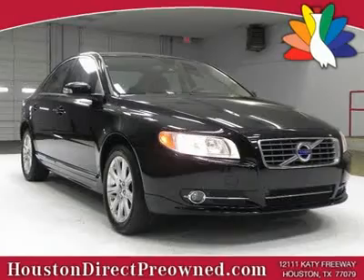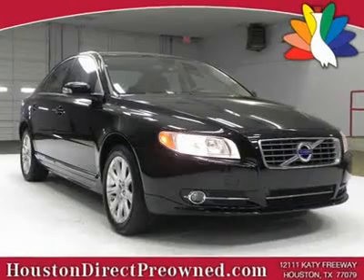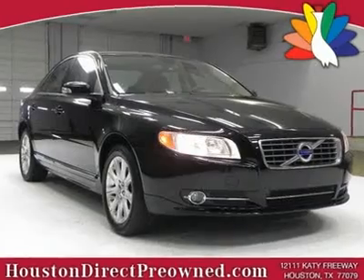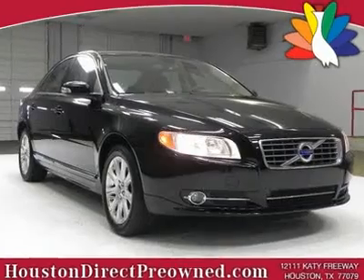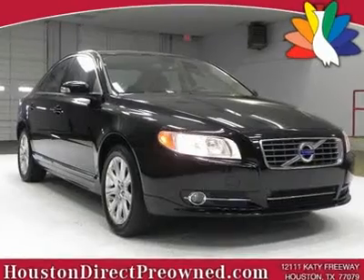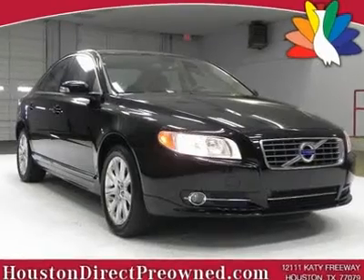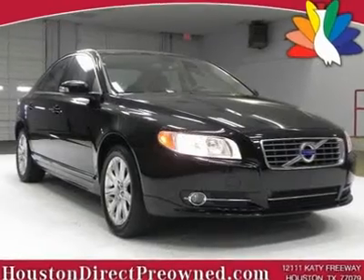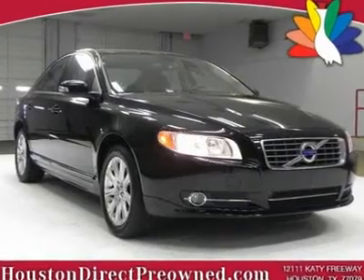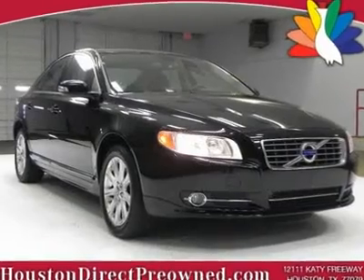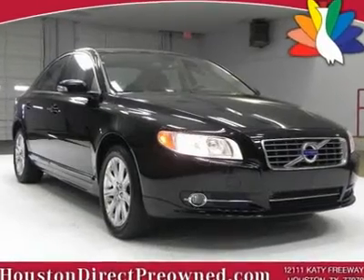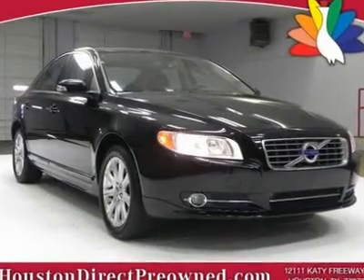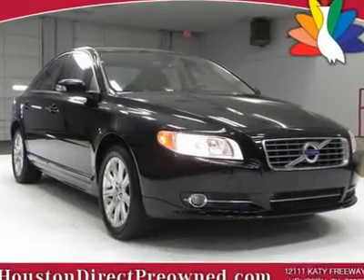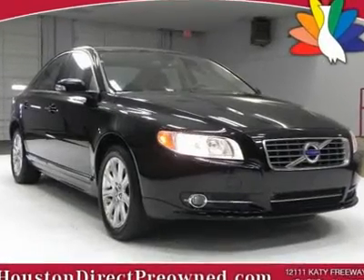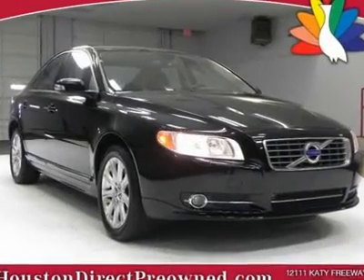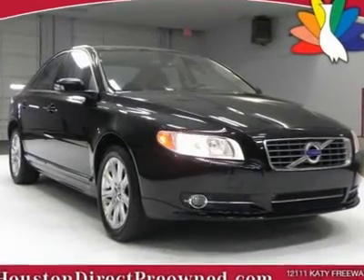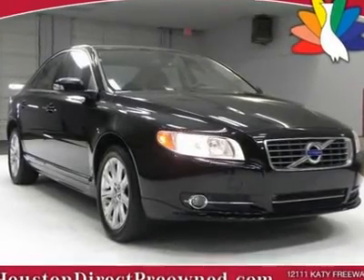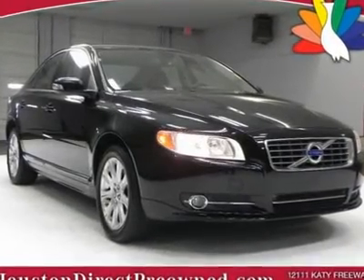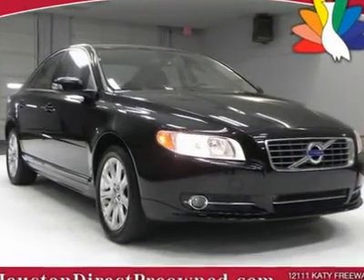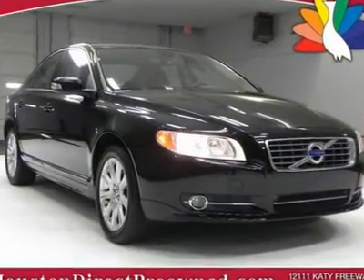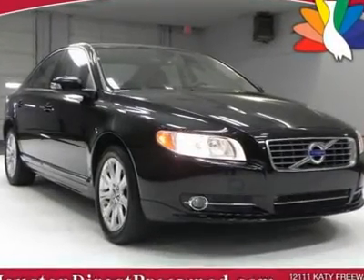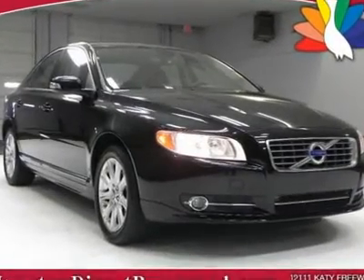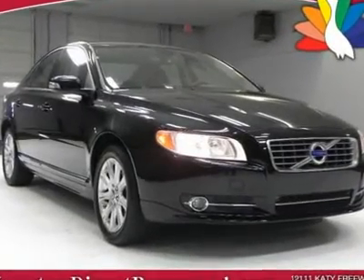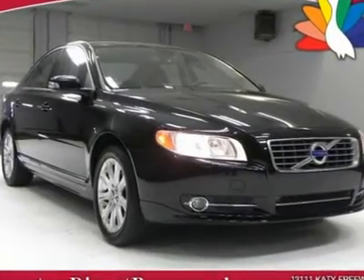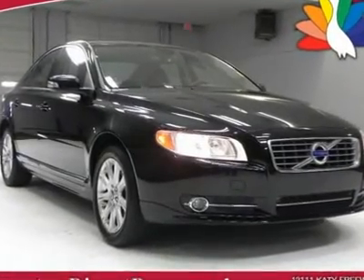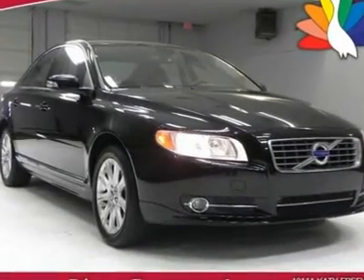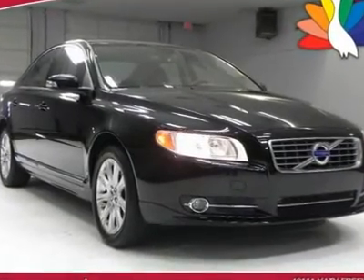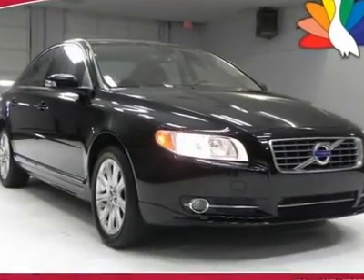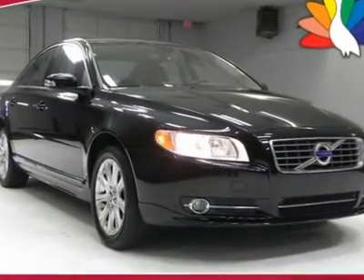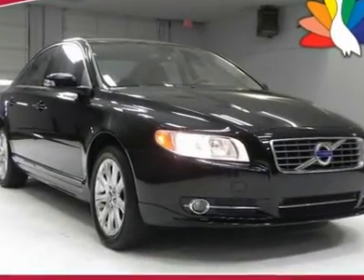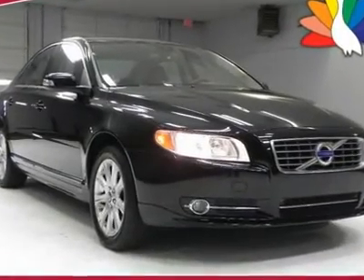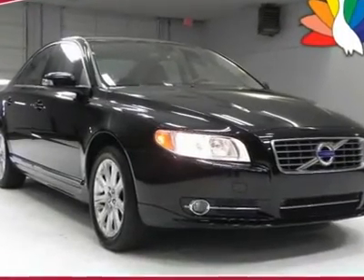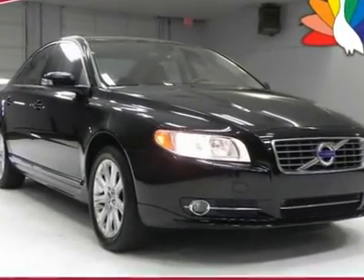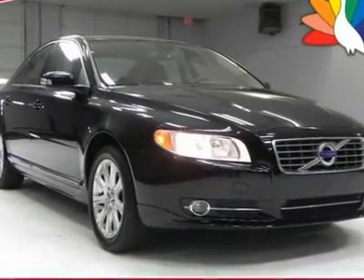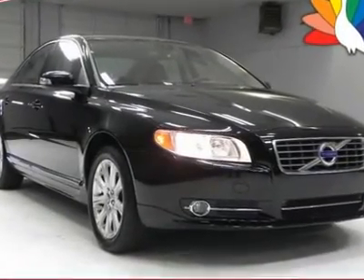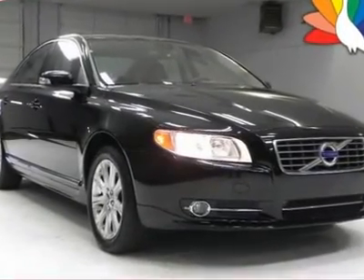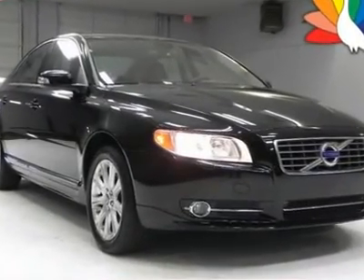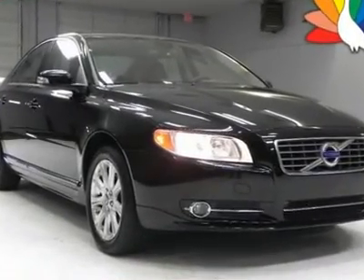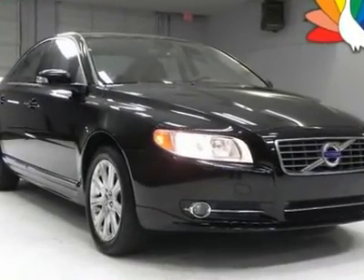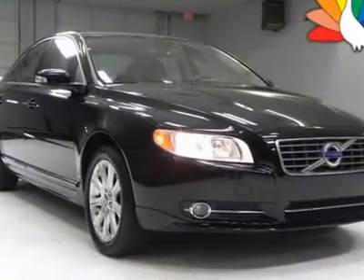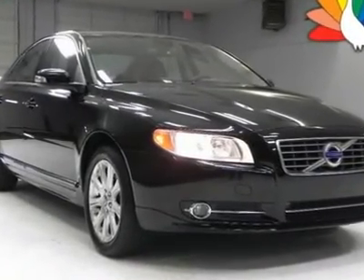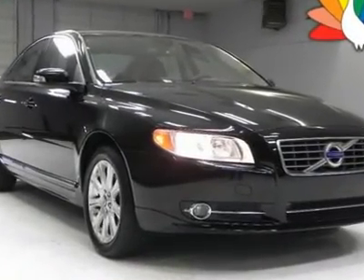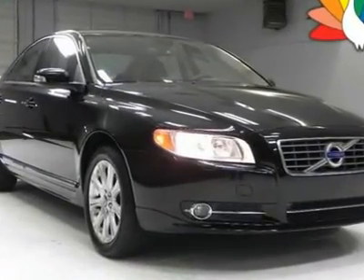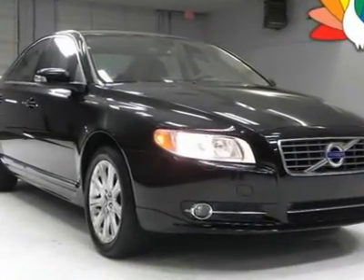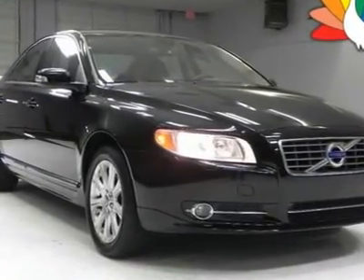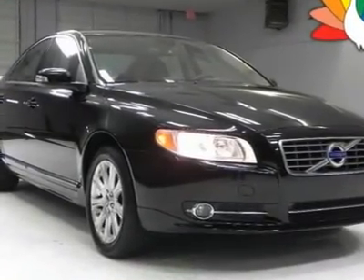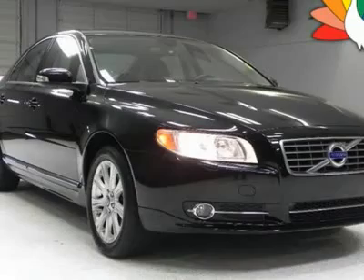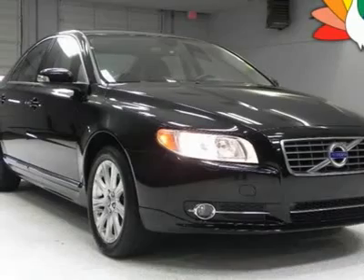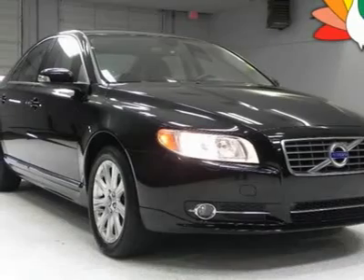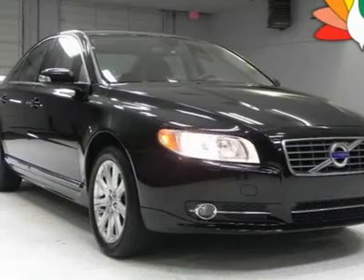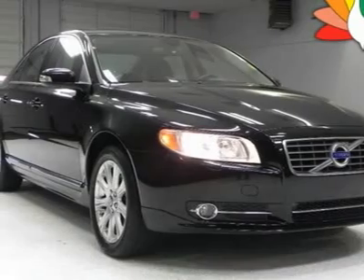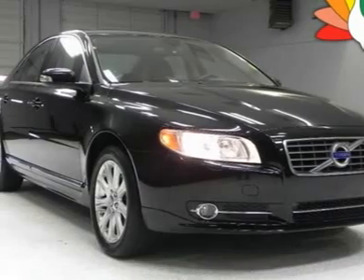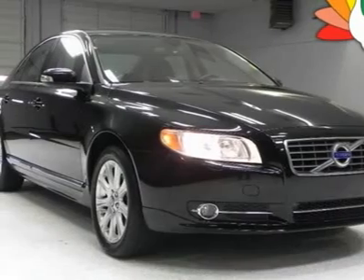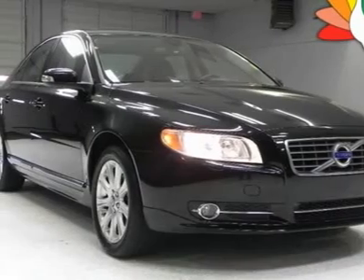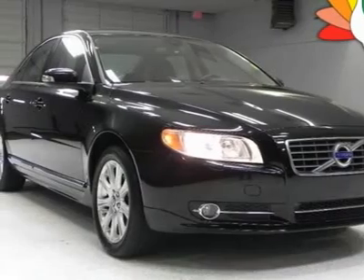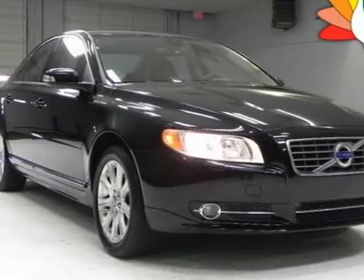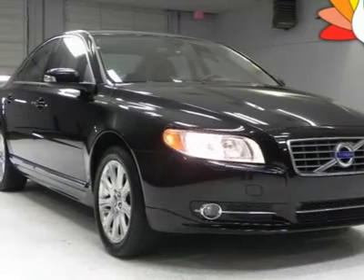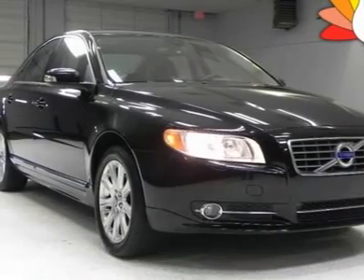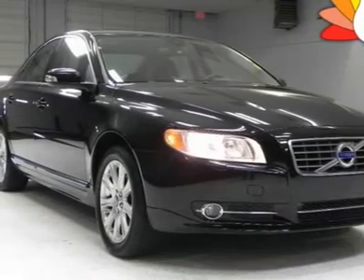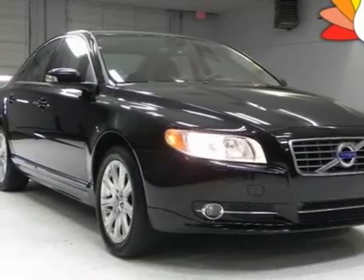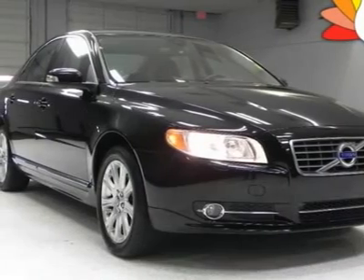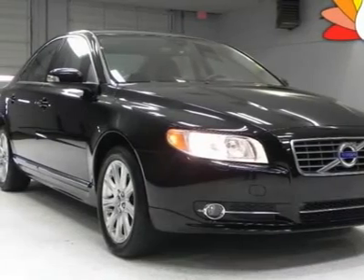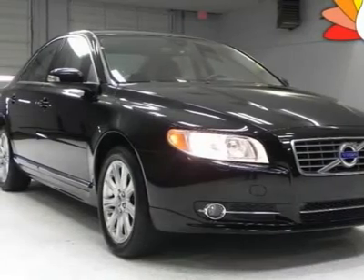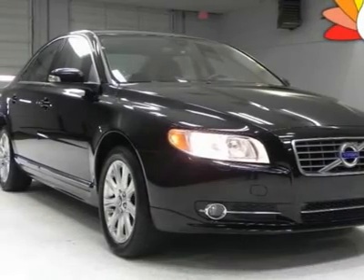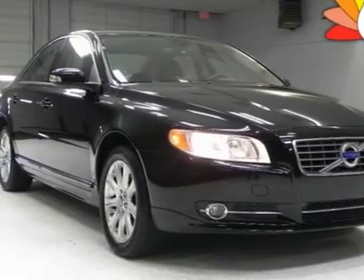You will love this black 4-door 2010 Volvo S80. We priced this Volvo S80 to sell quickly.